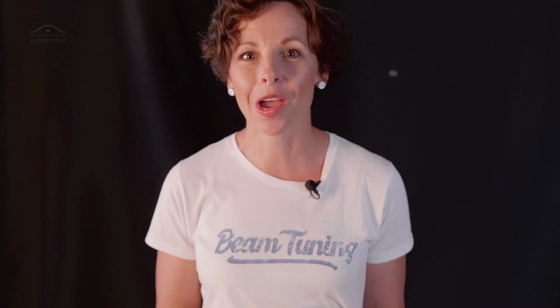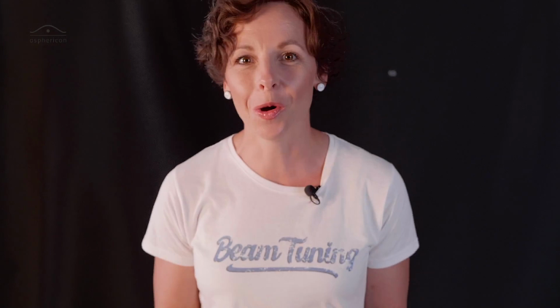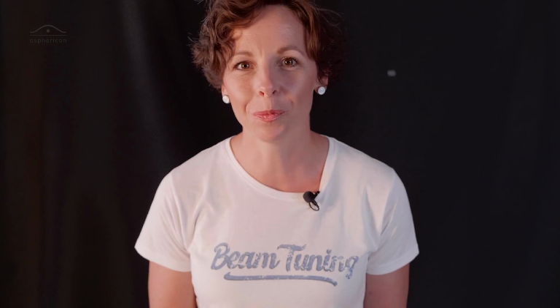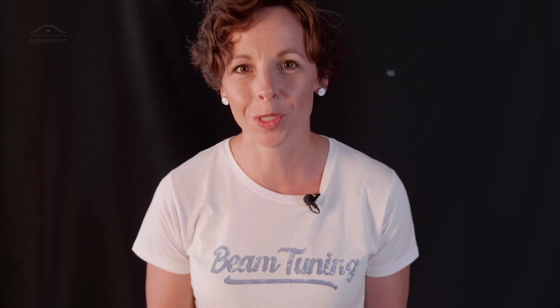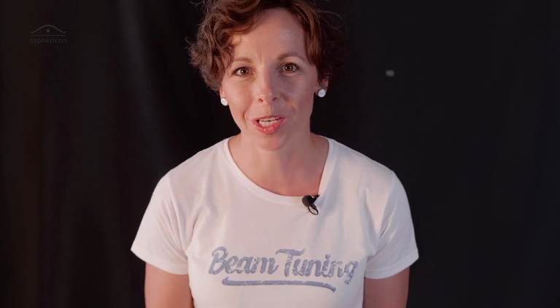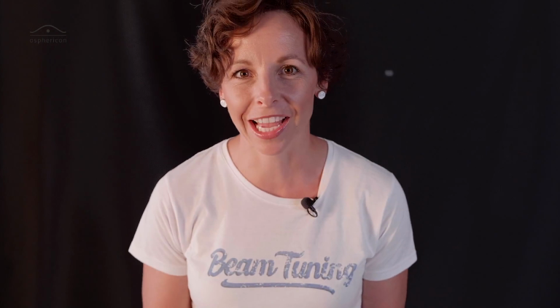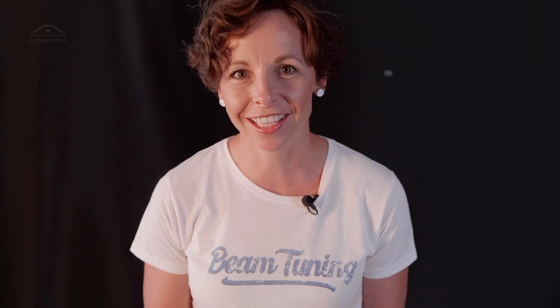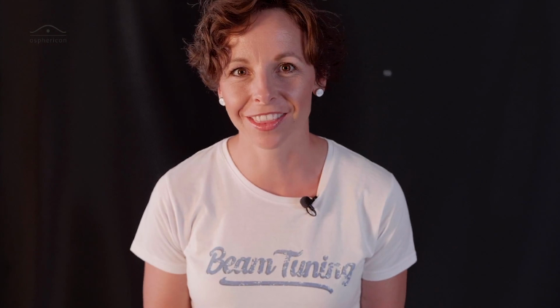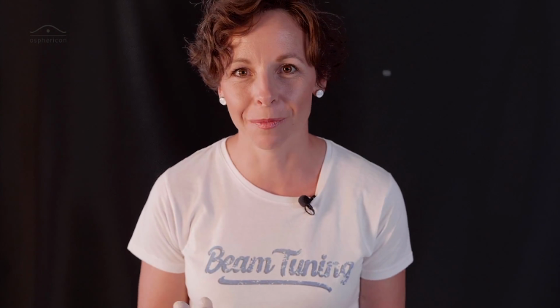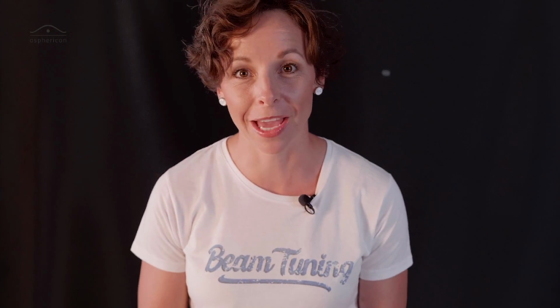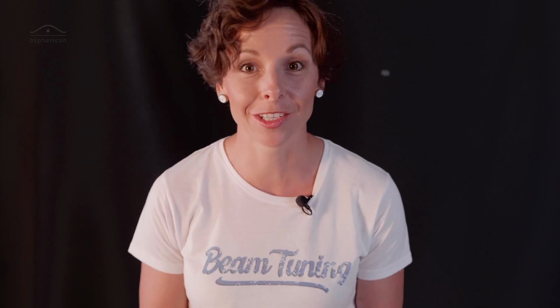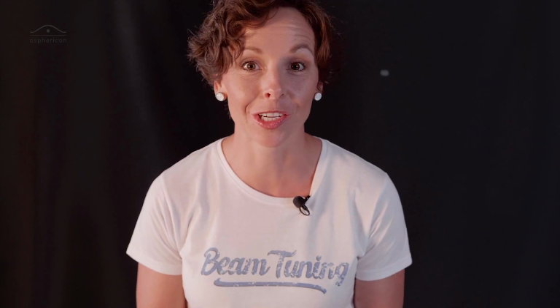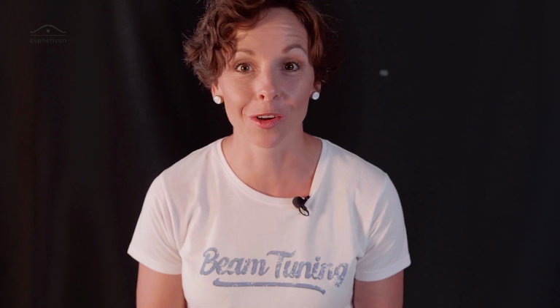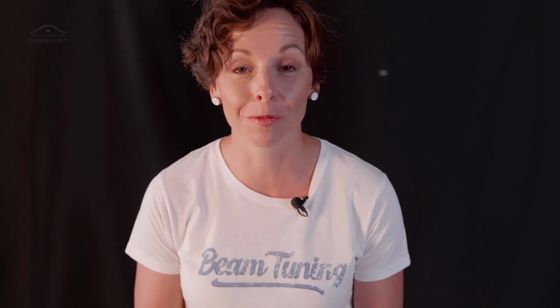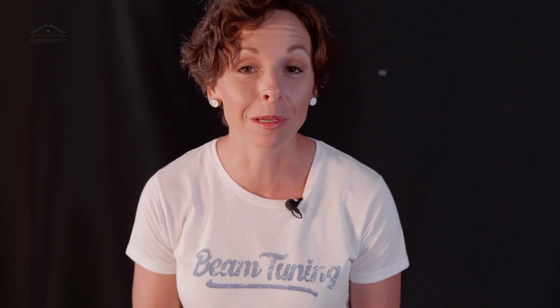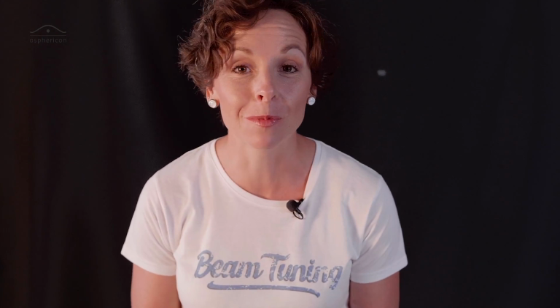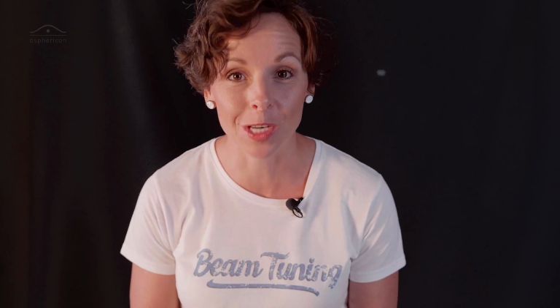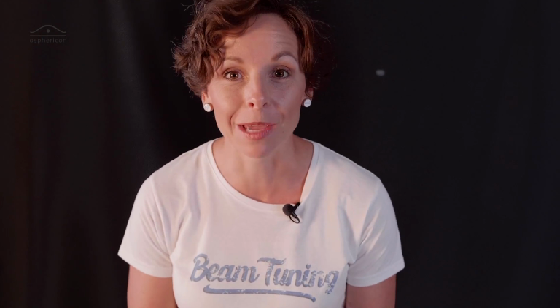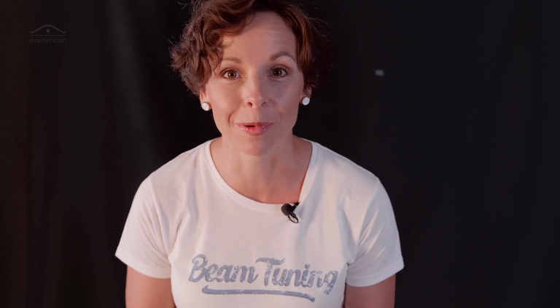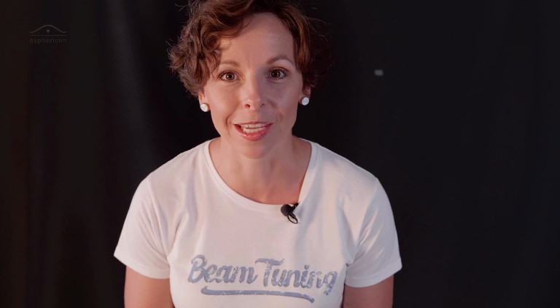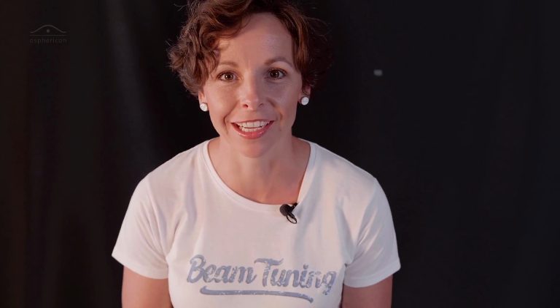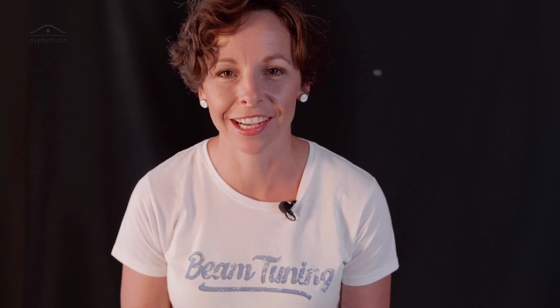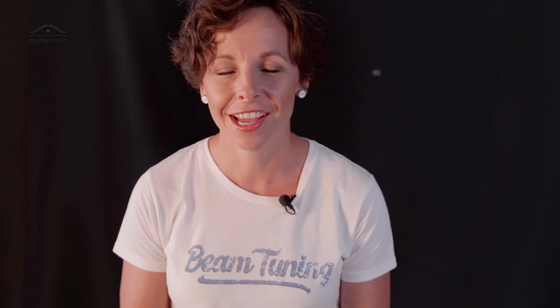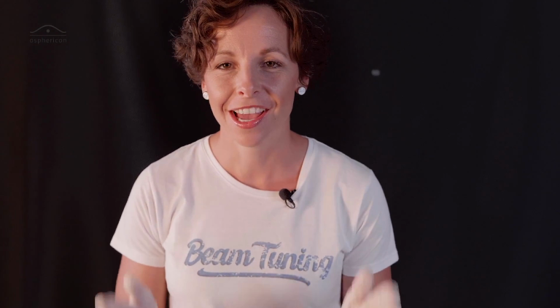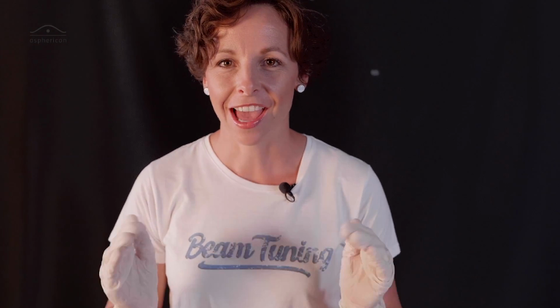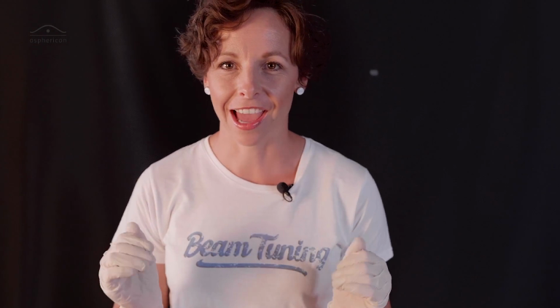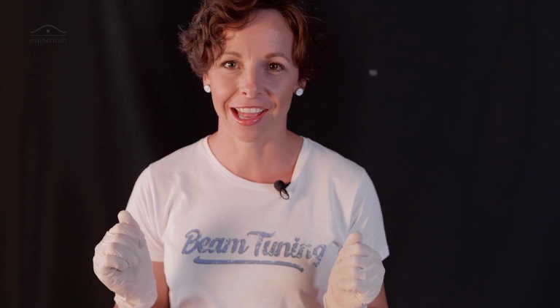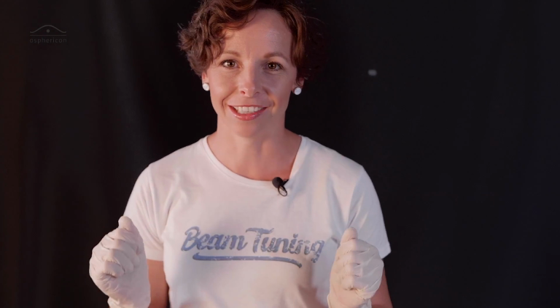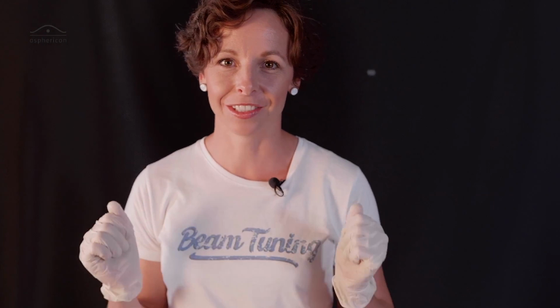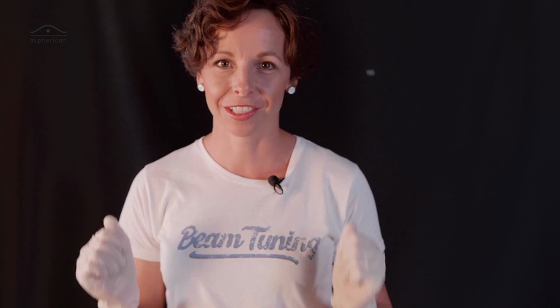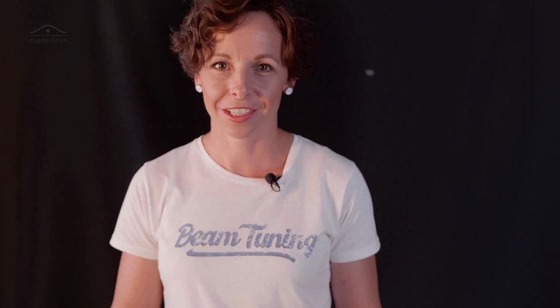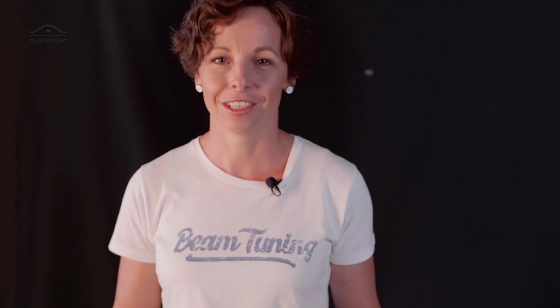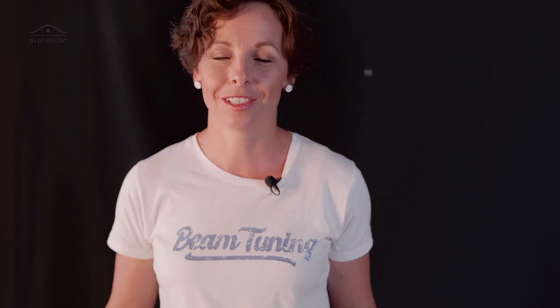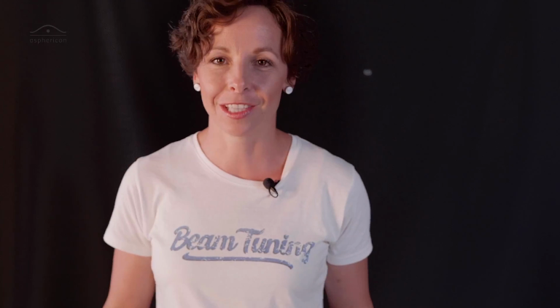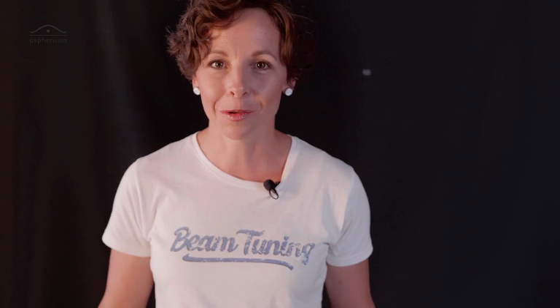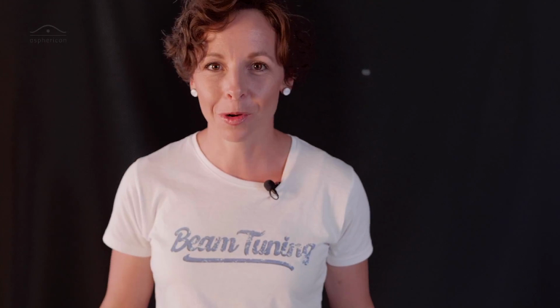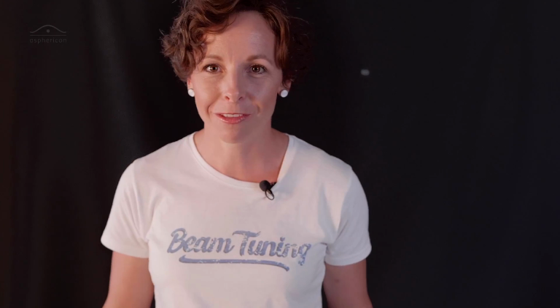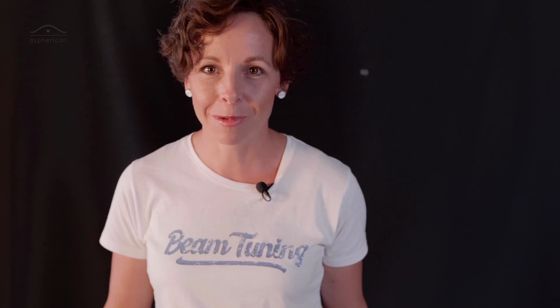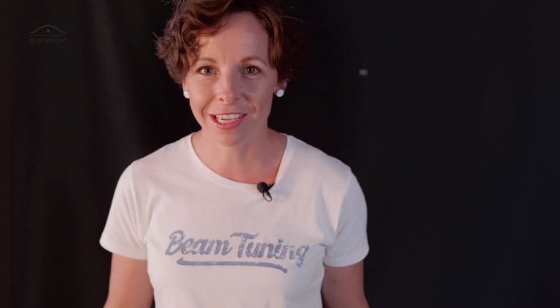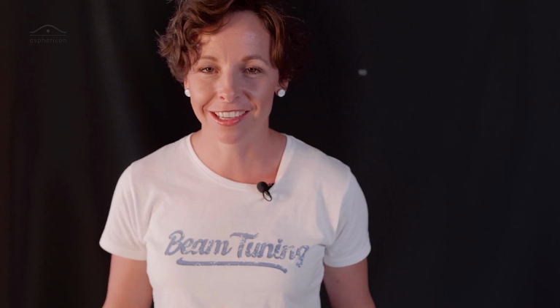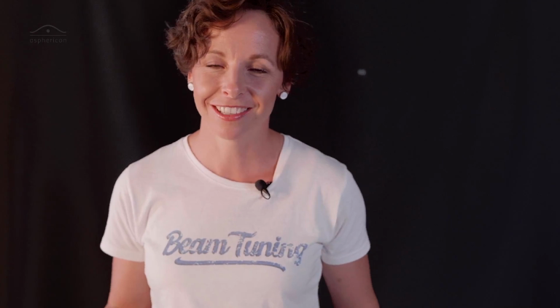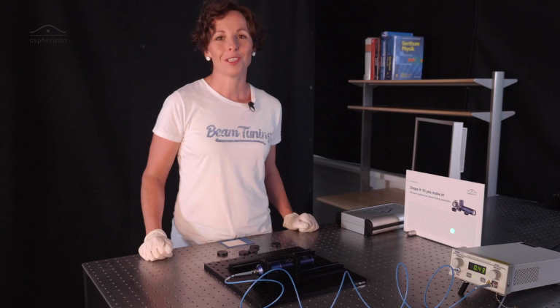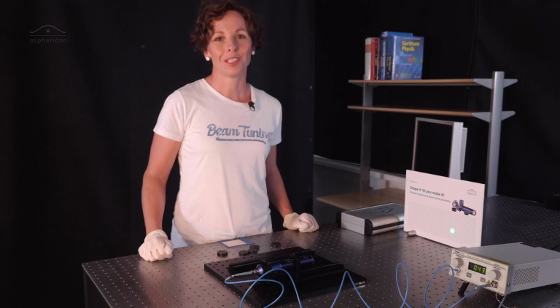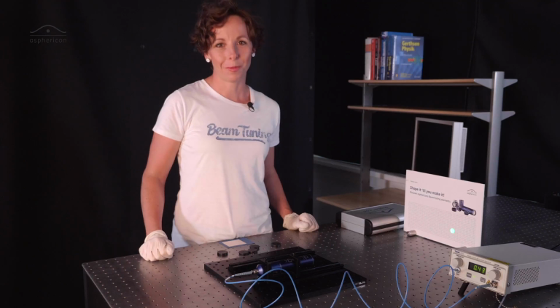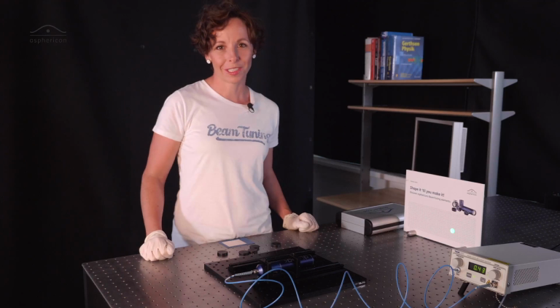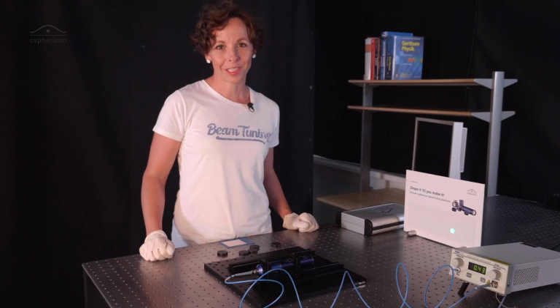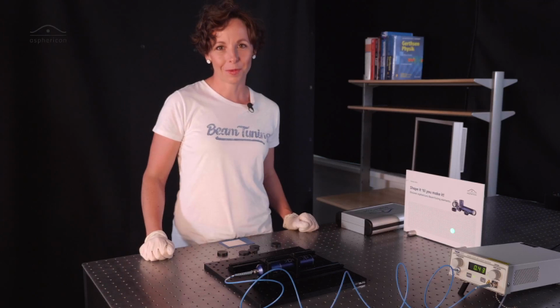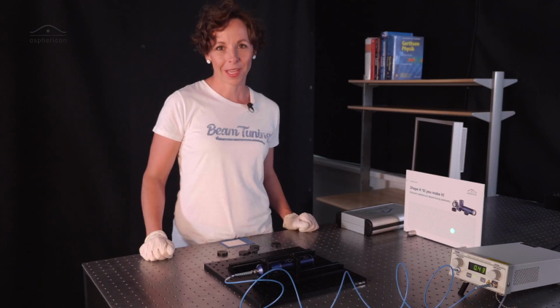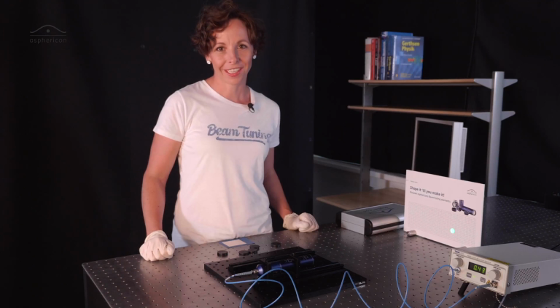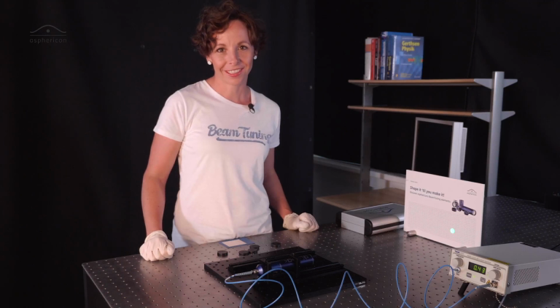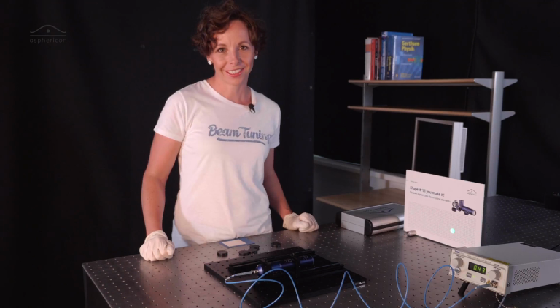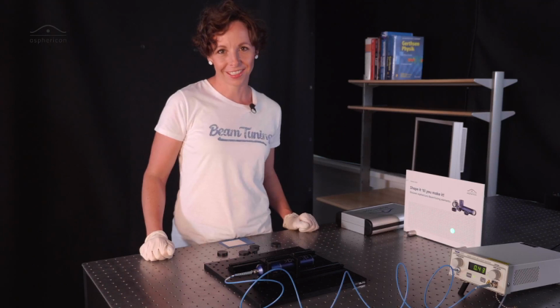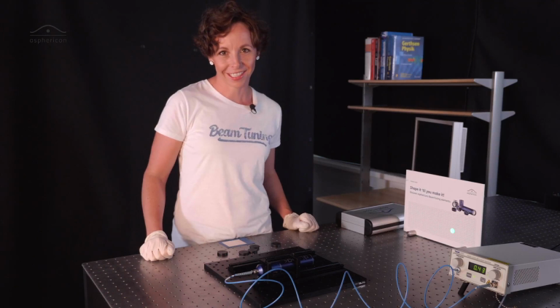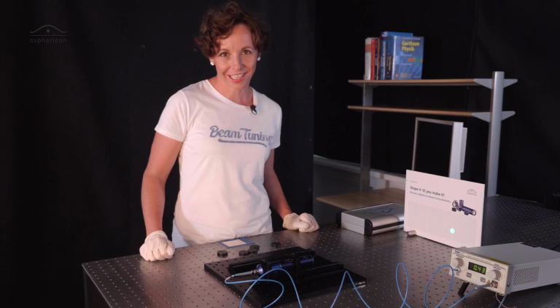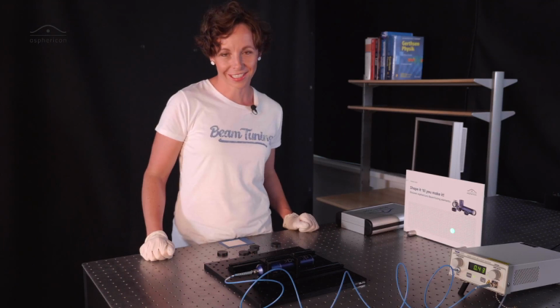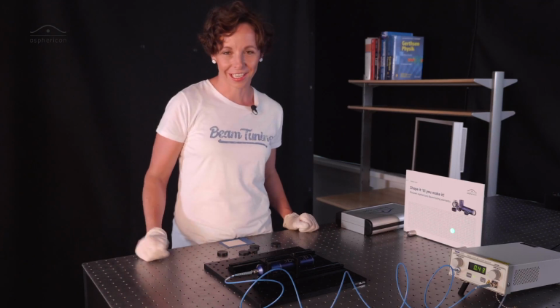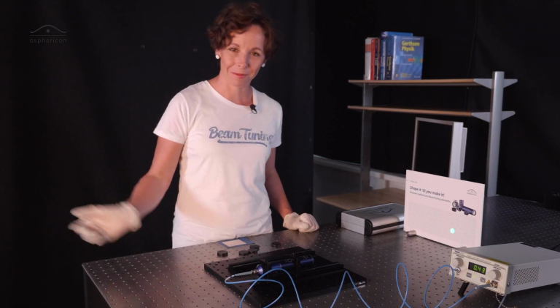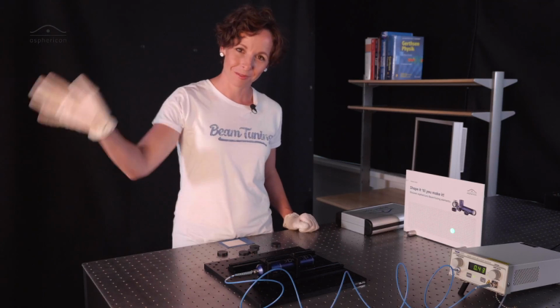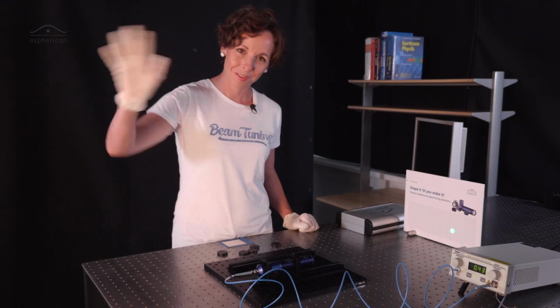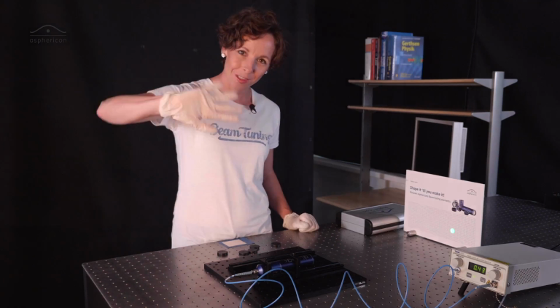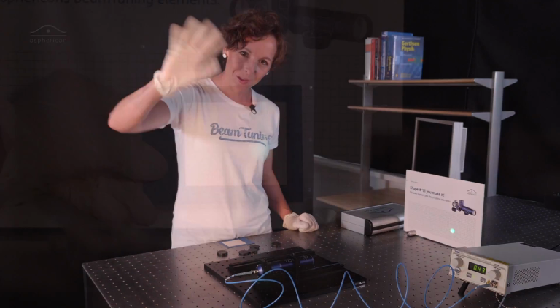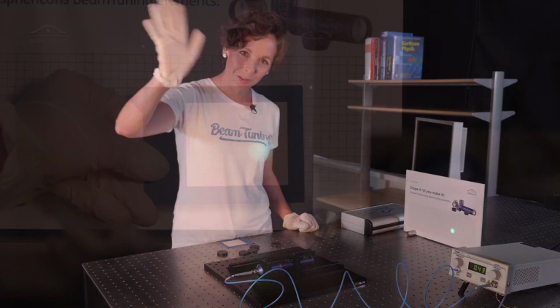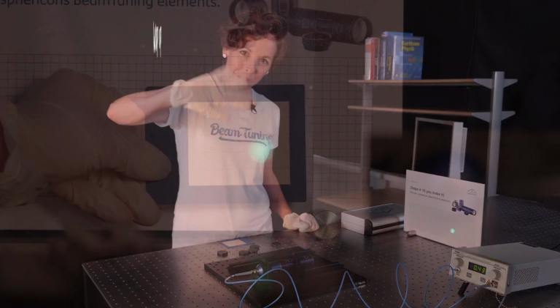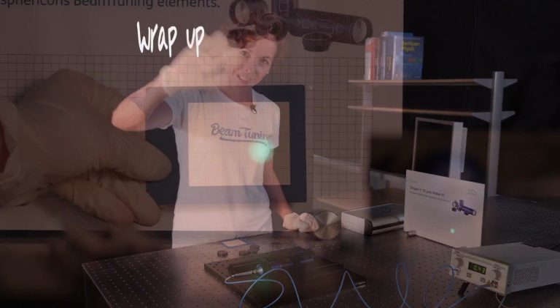I hope you liked the magic of beam shaping. Stay with me — shape it till you make it — till the next time. Tschüss!